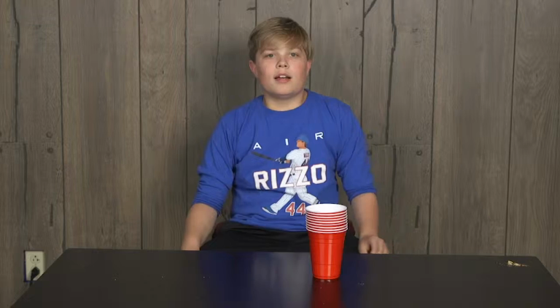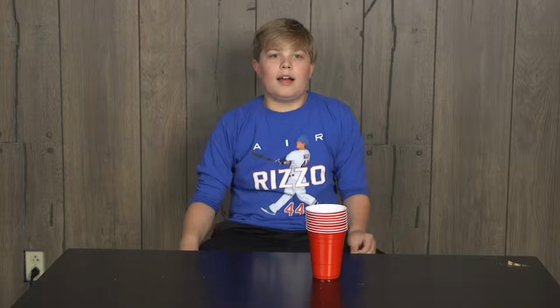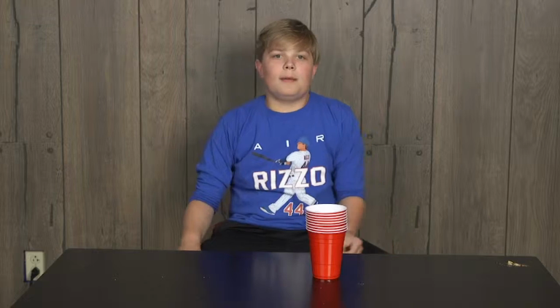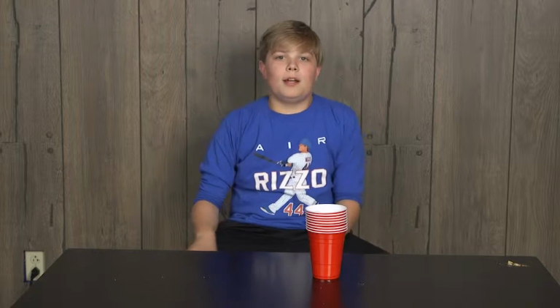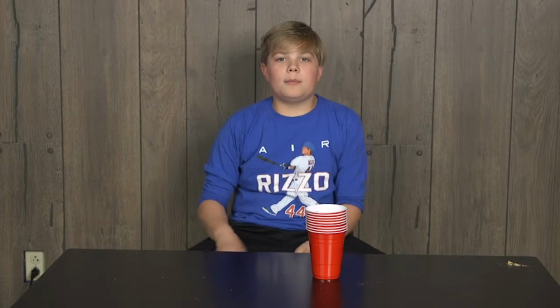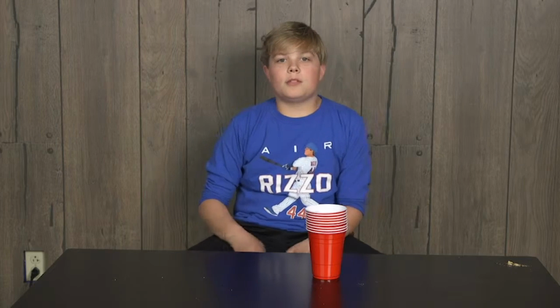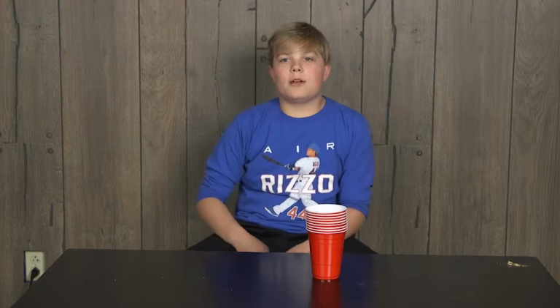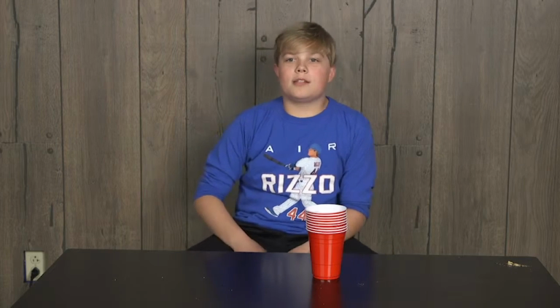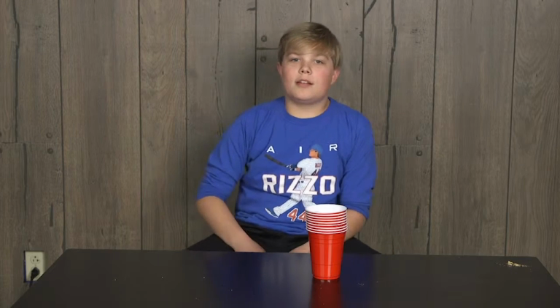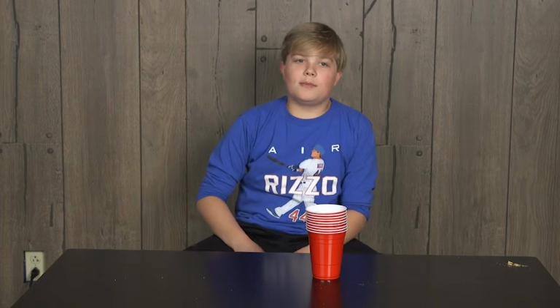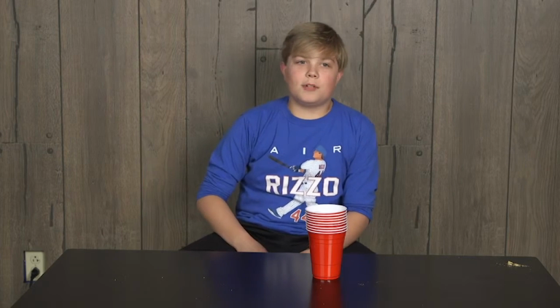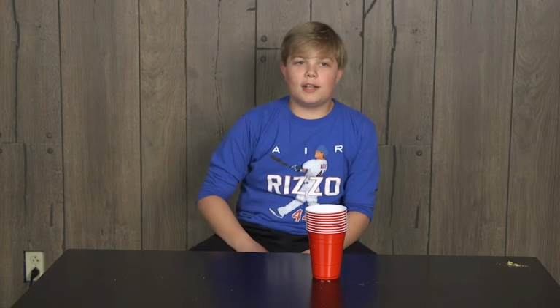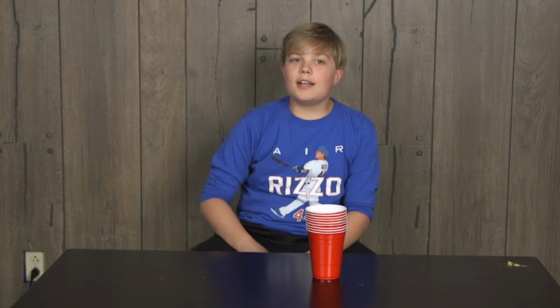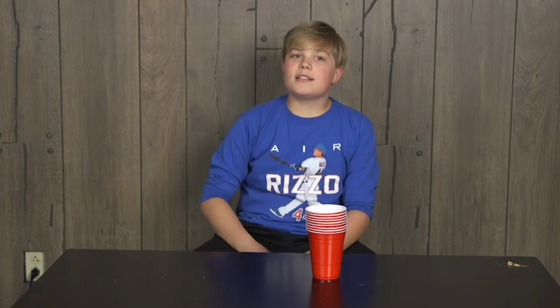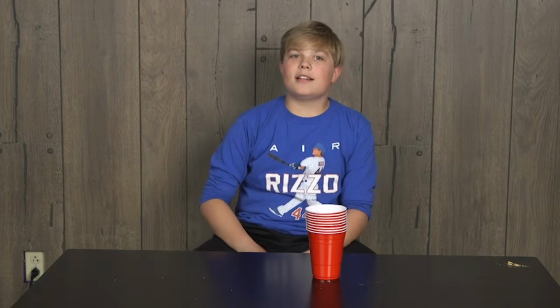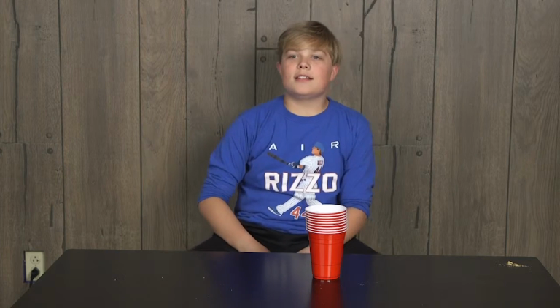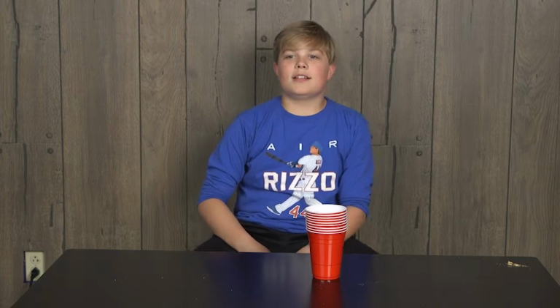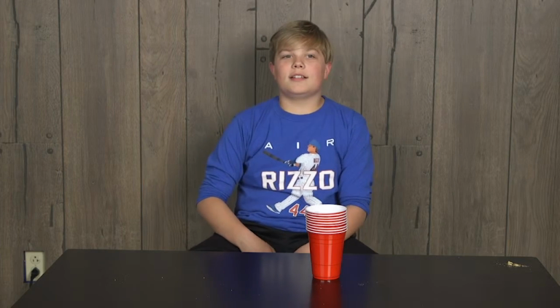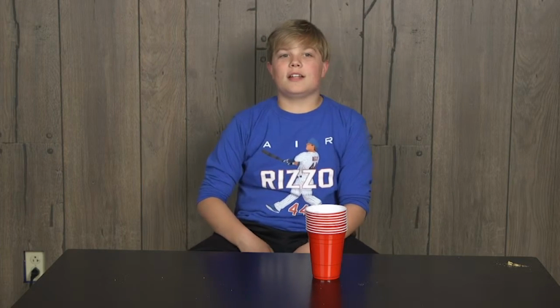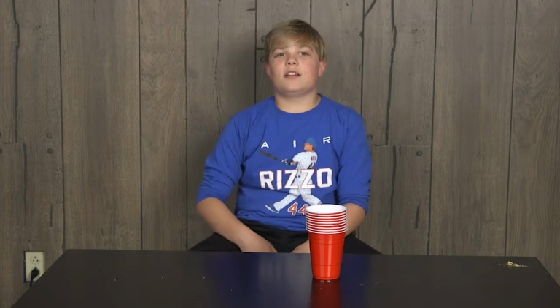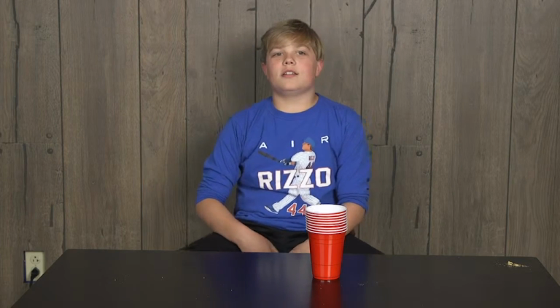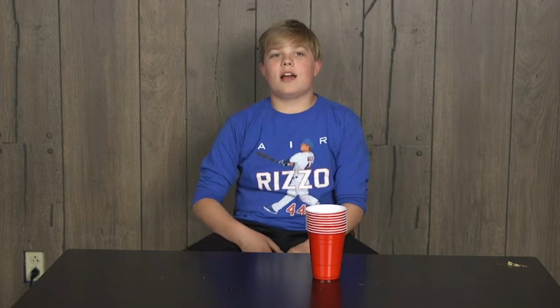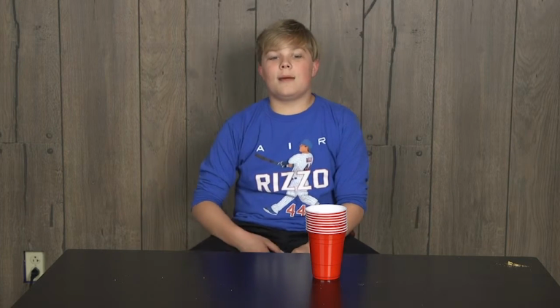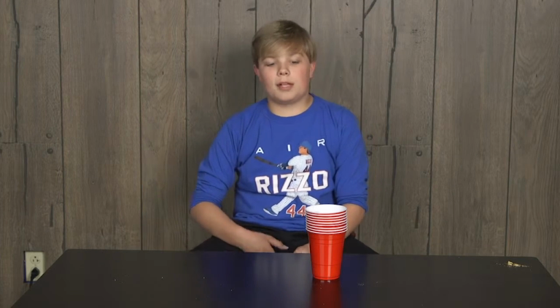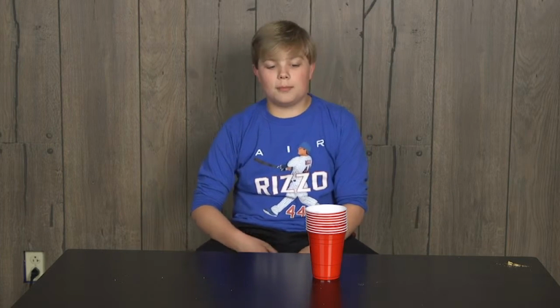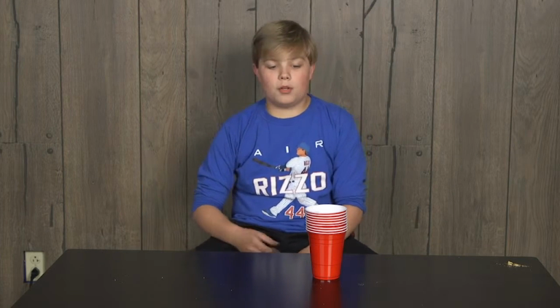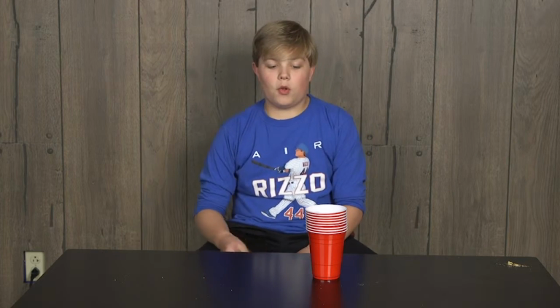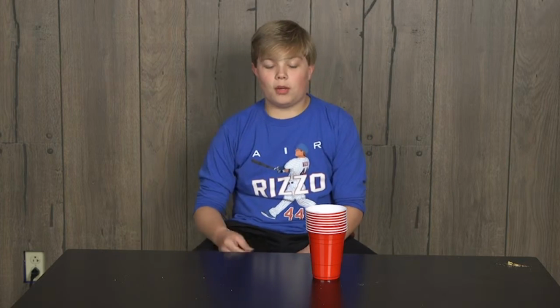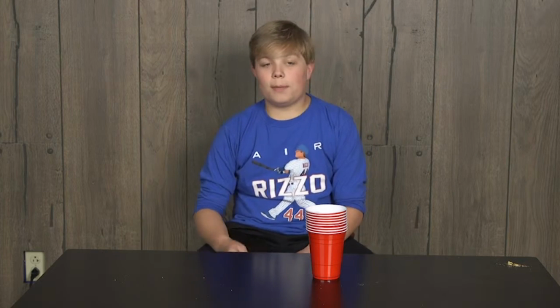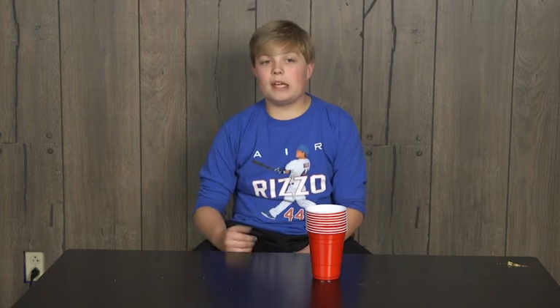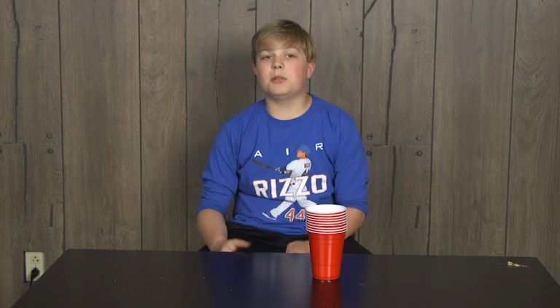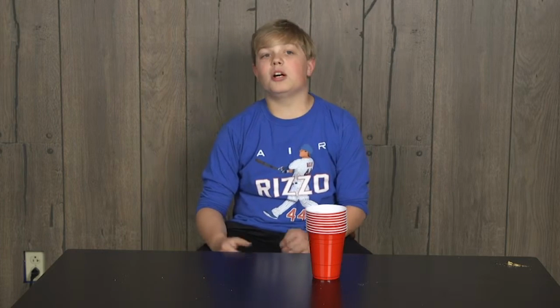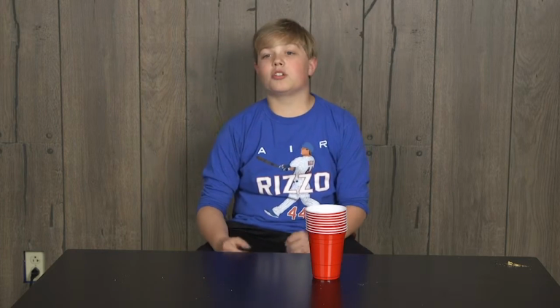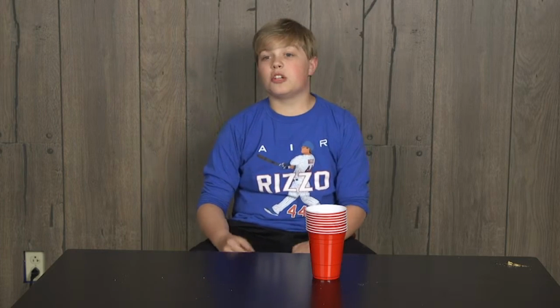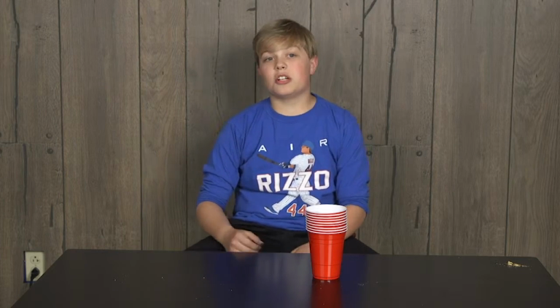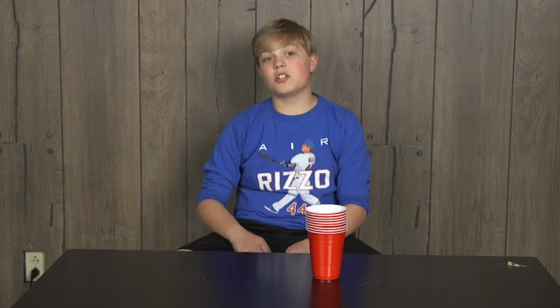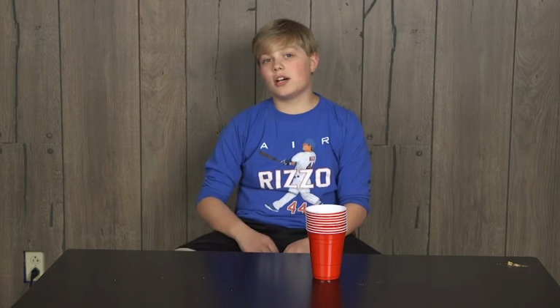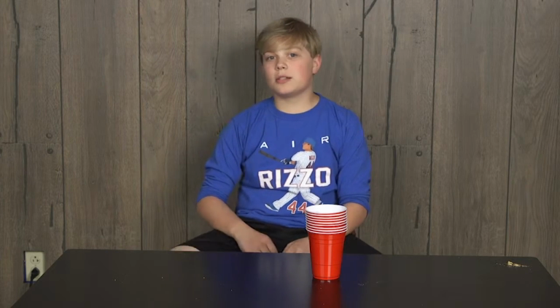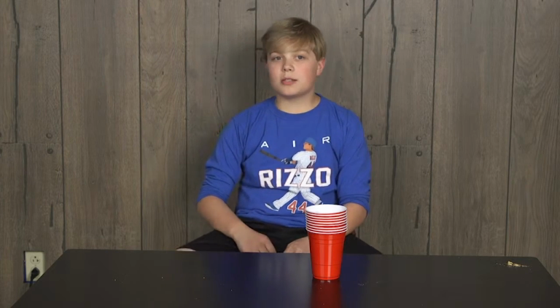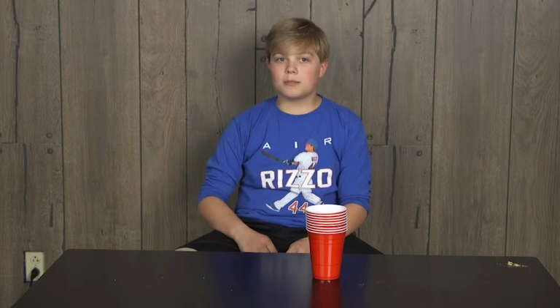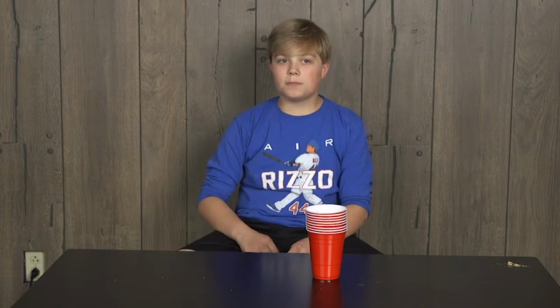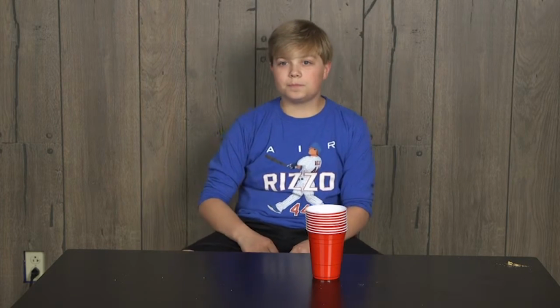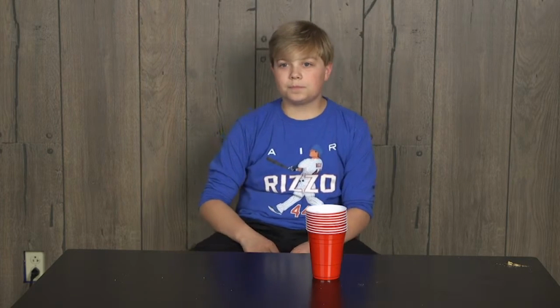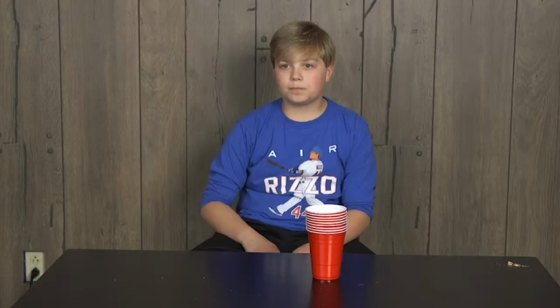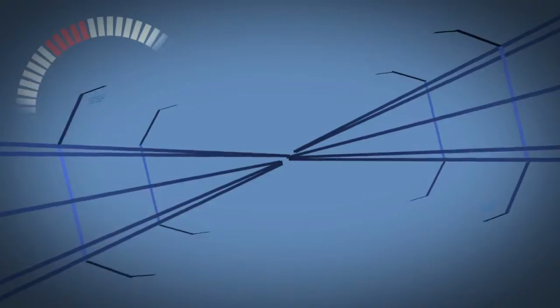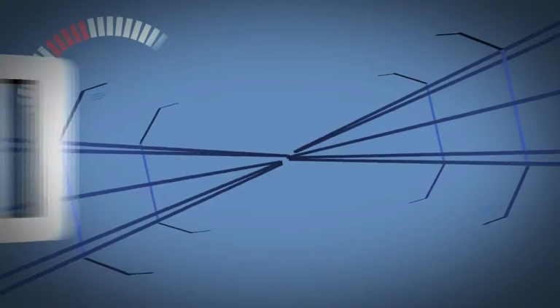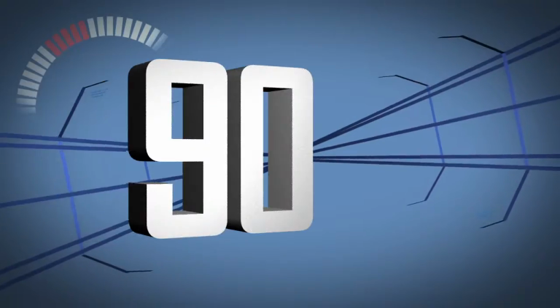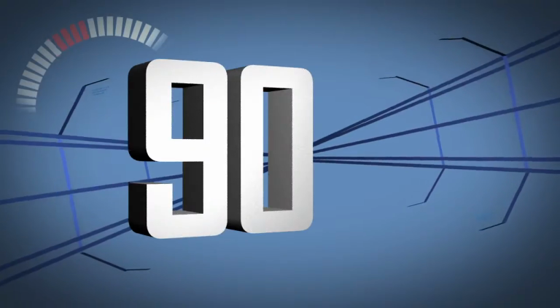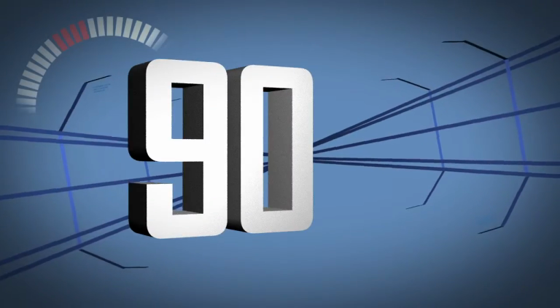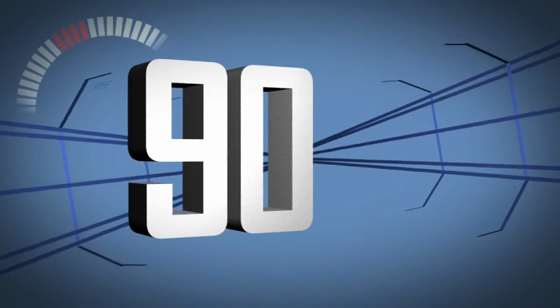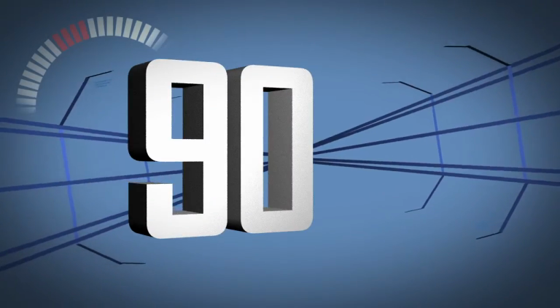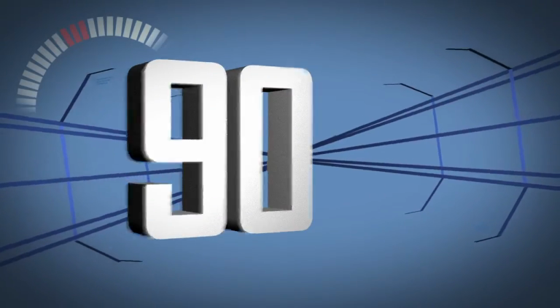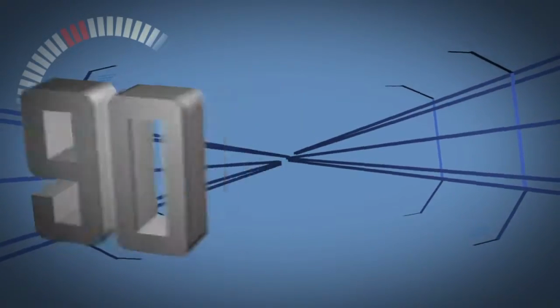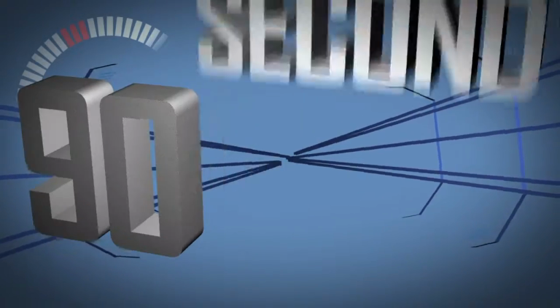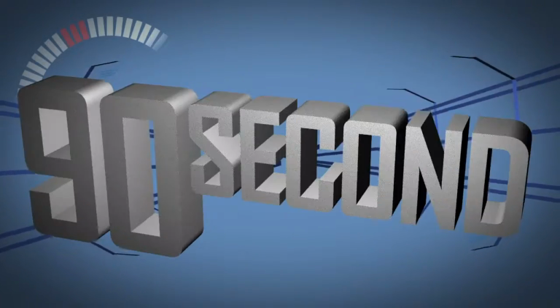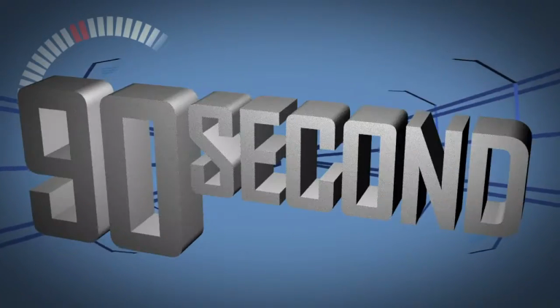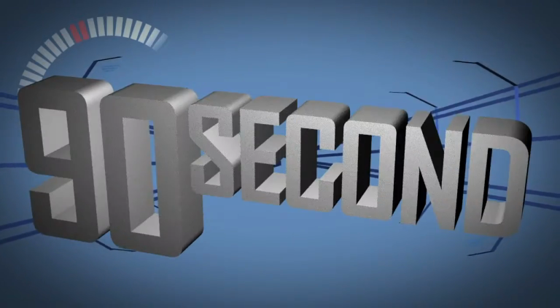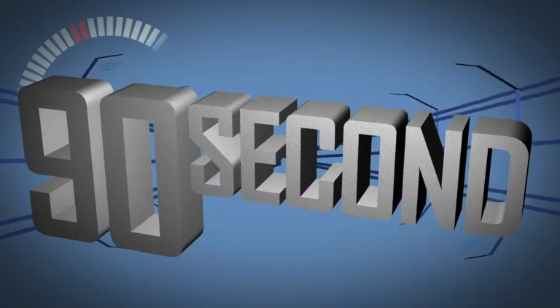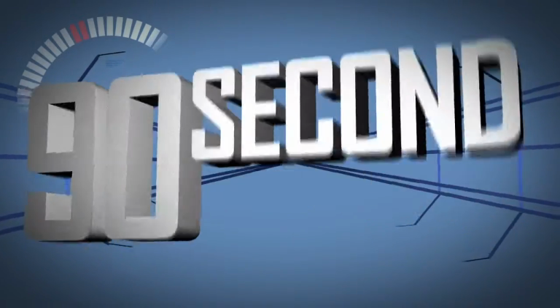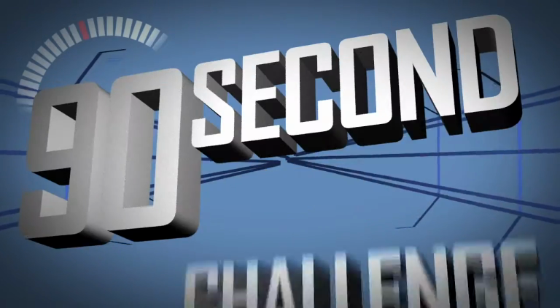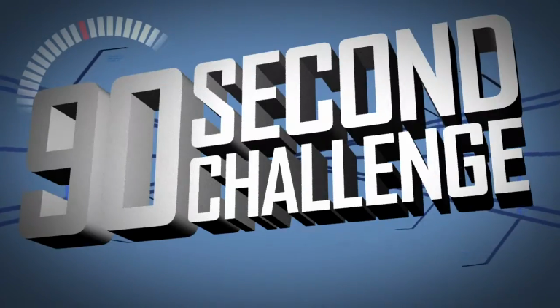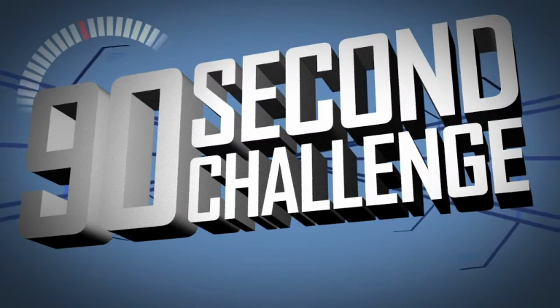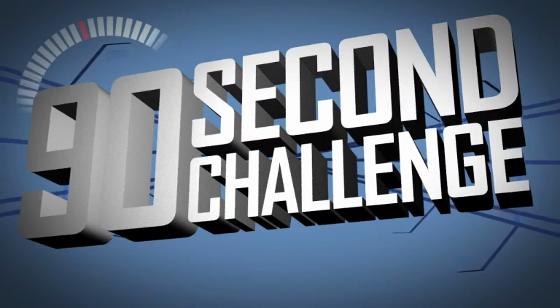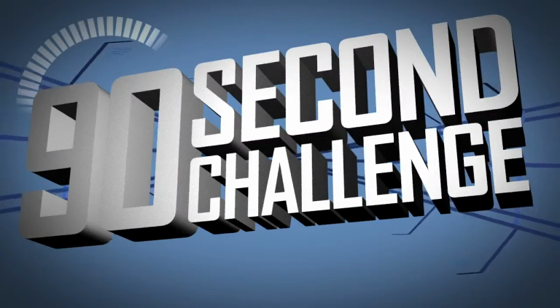Hi, my name is Wesley and for today's 90-second challenge I'm gonna be doing ping-pong trick shots. 90 Second Challenge!